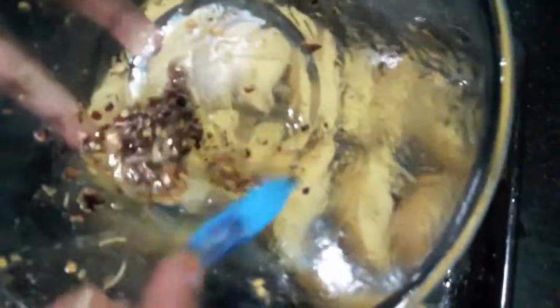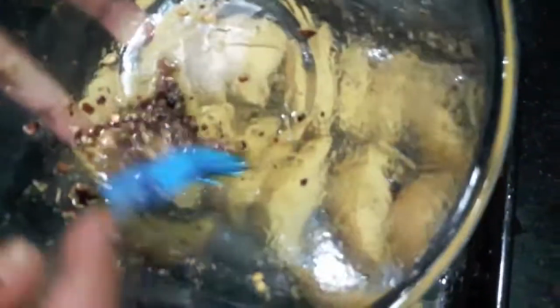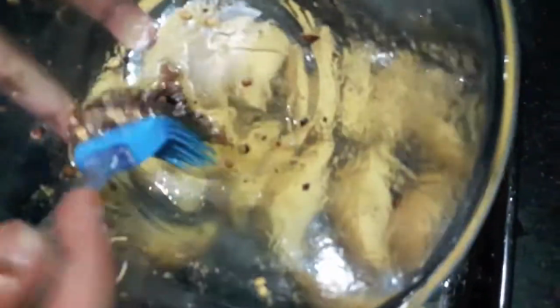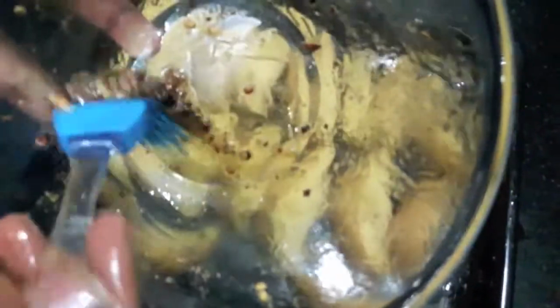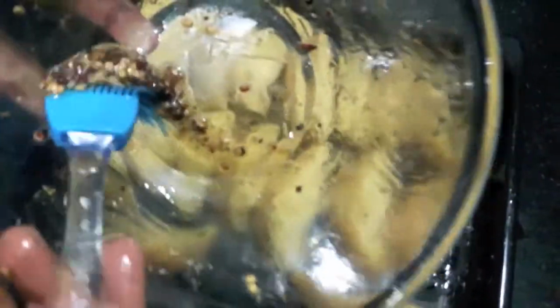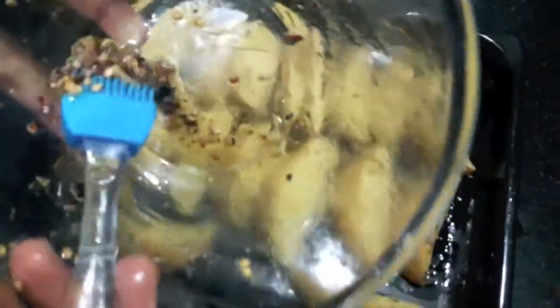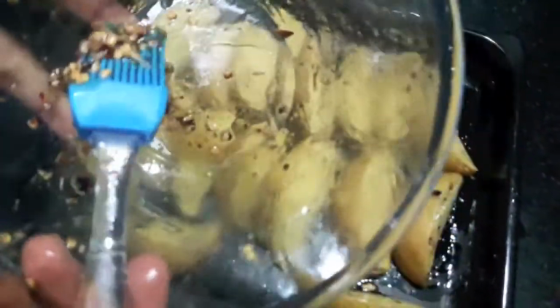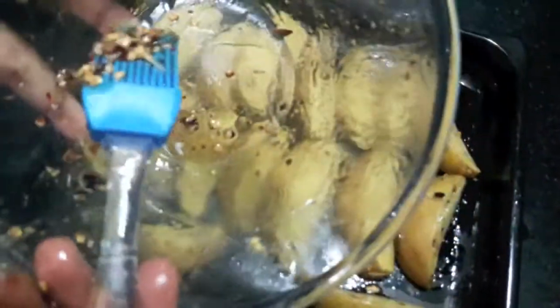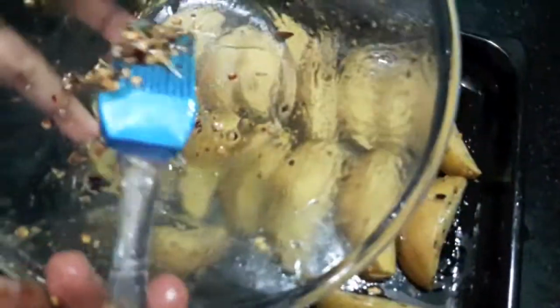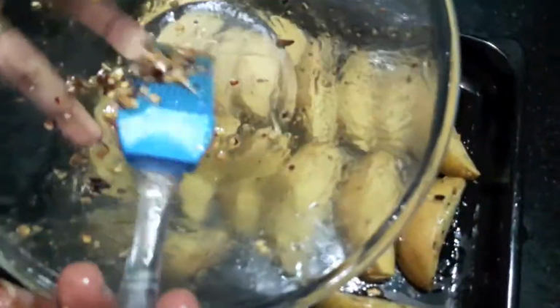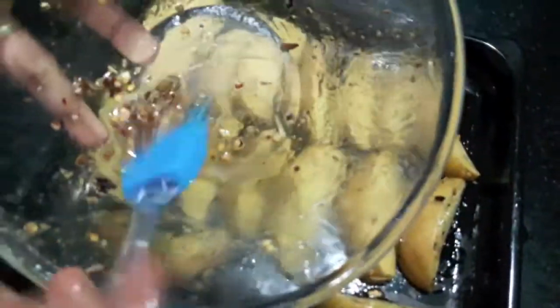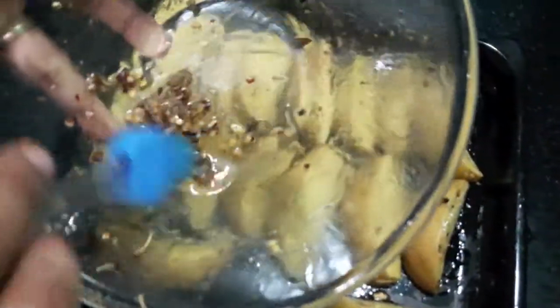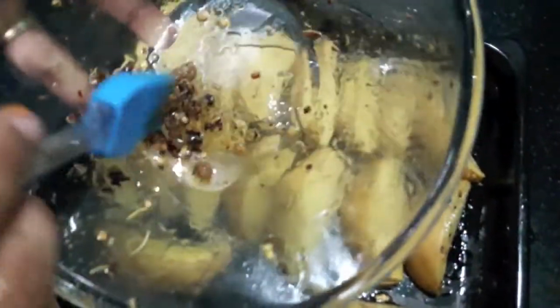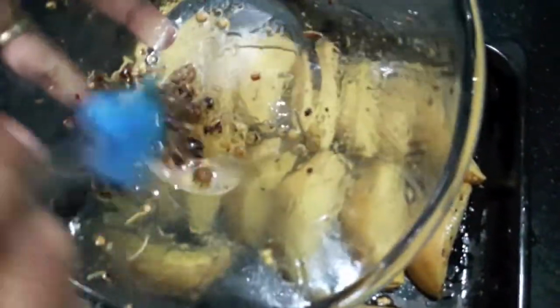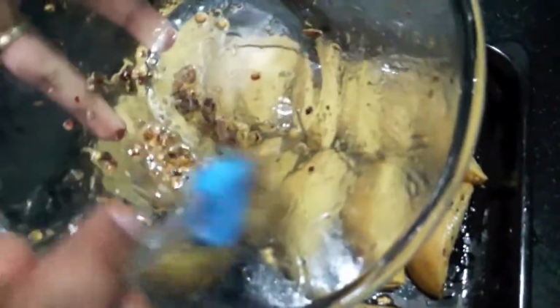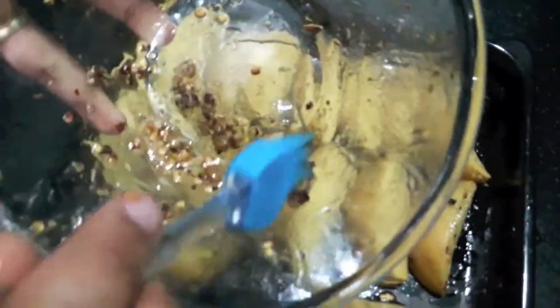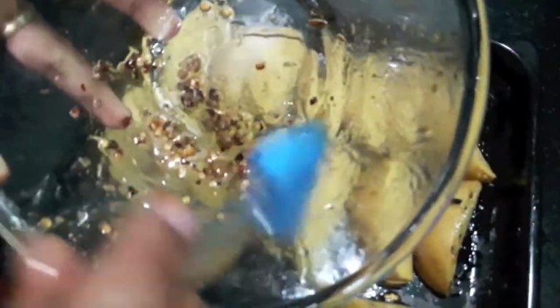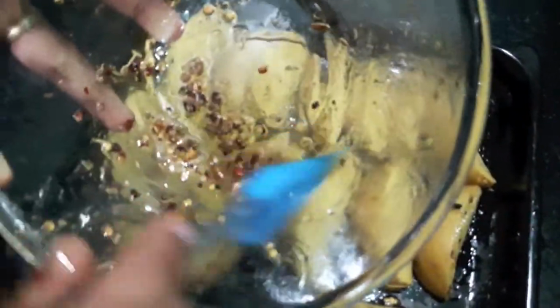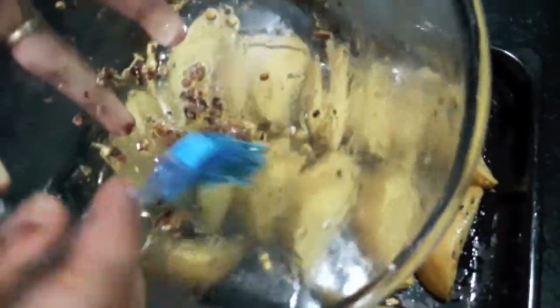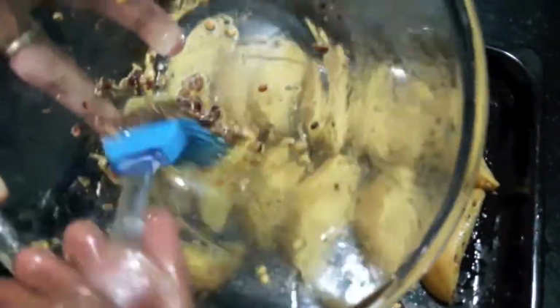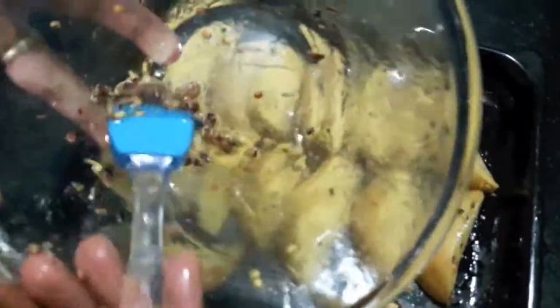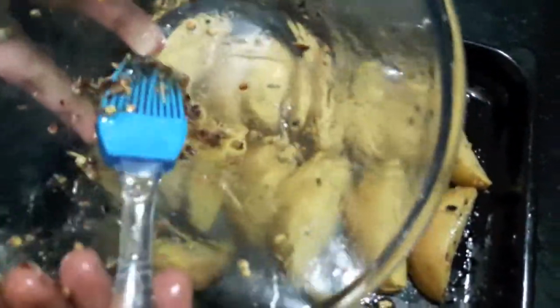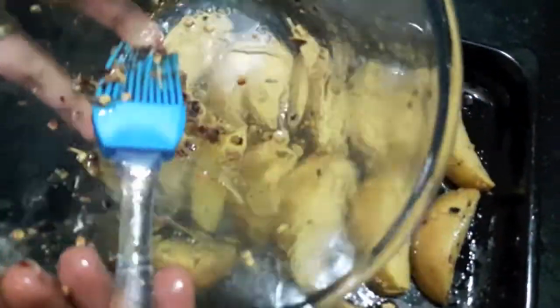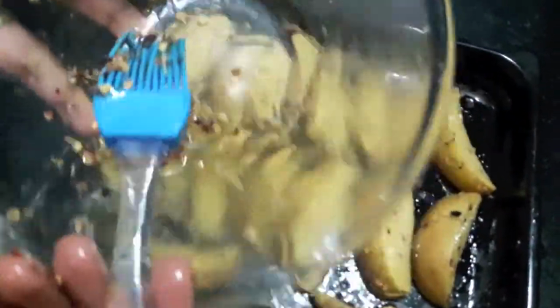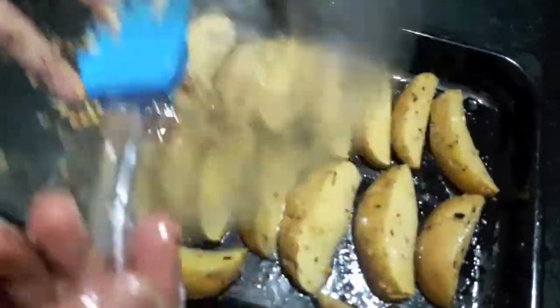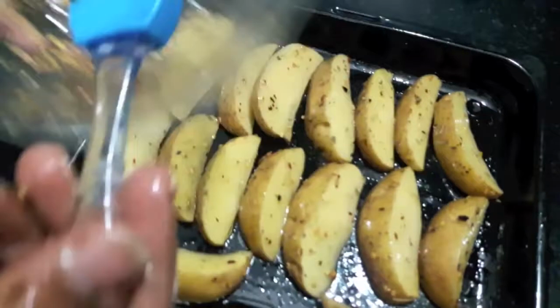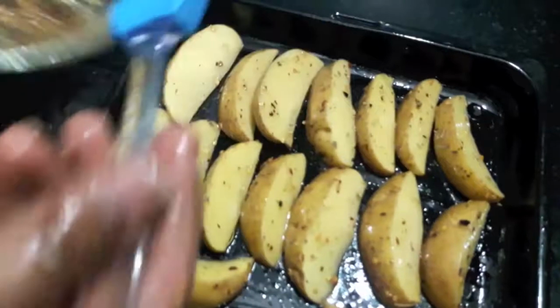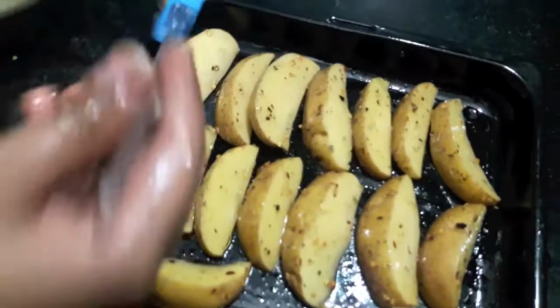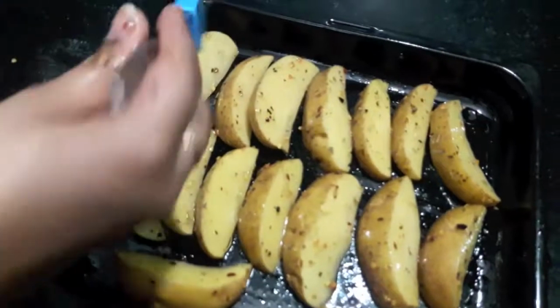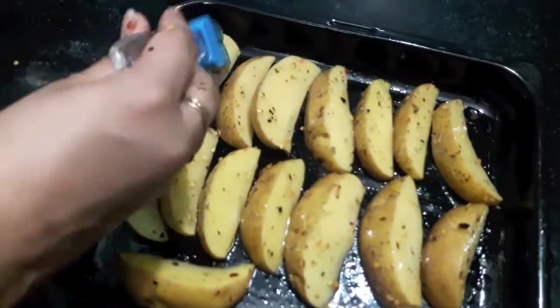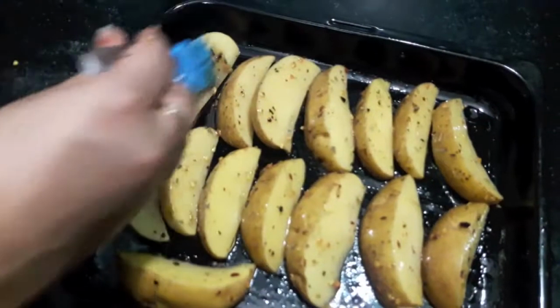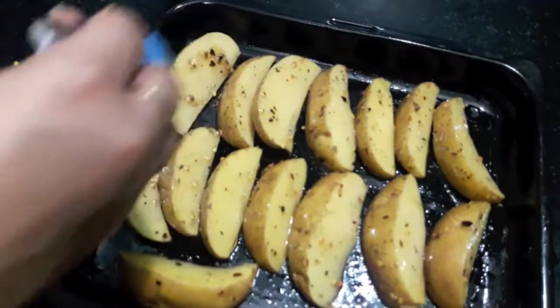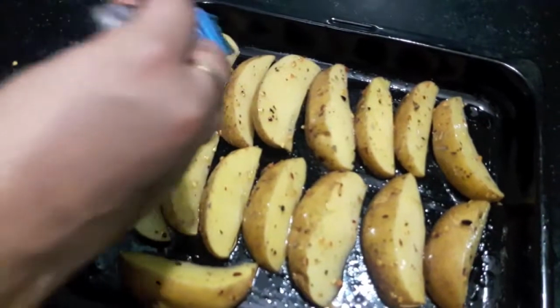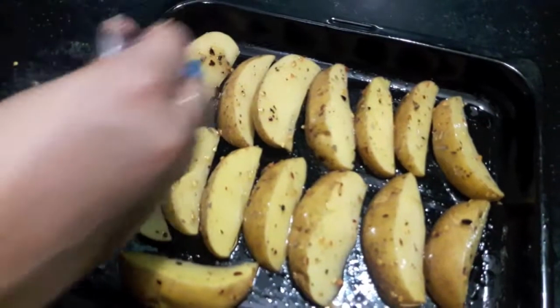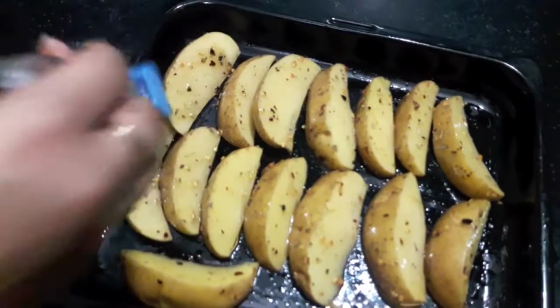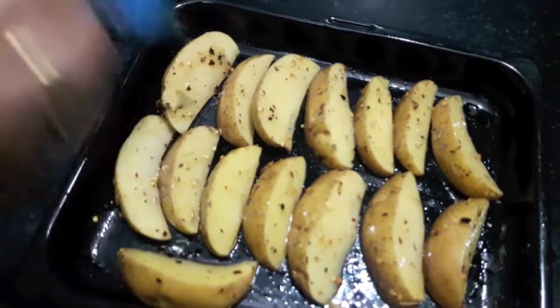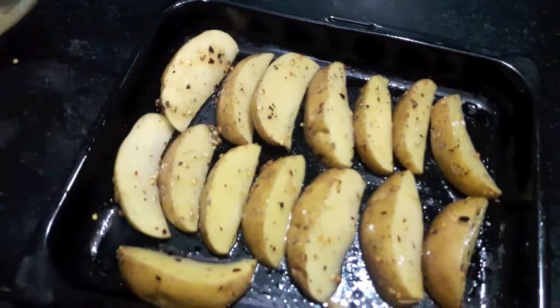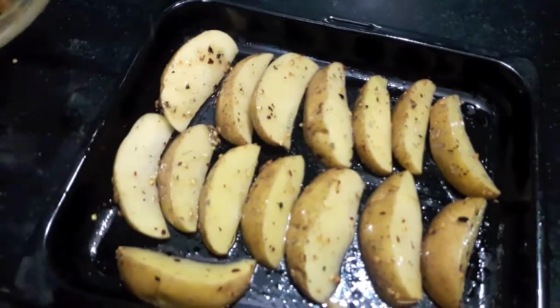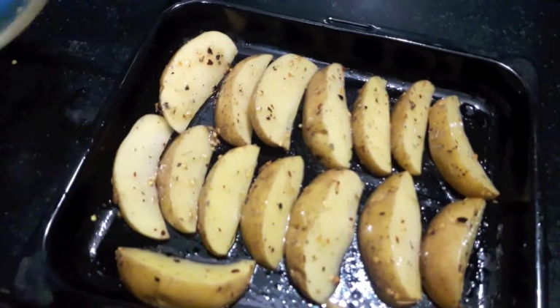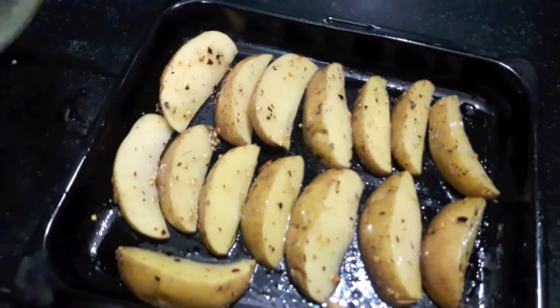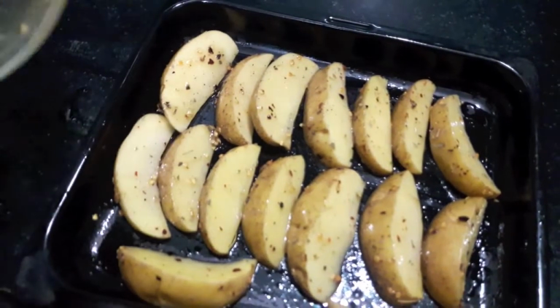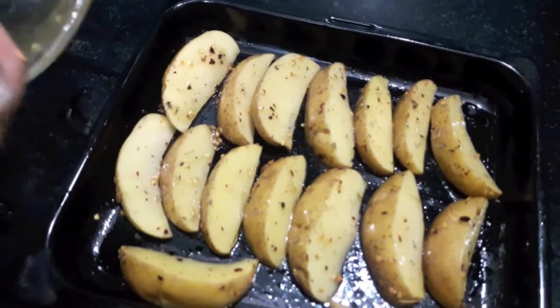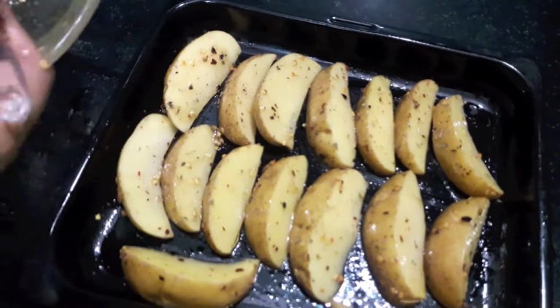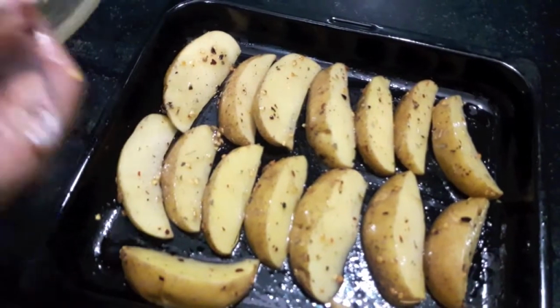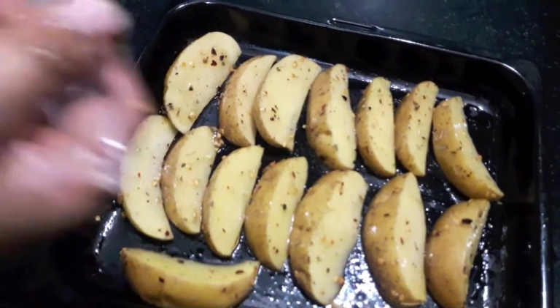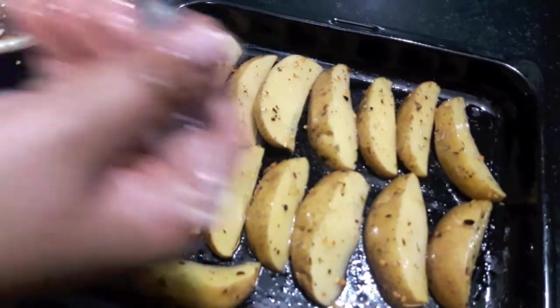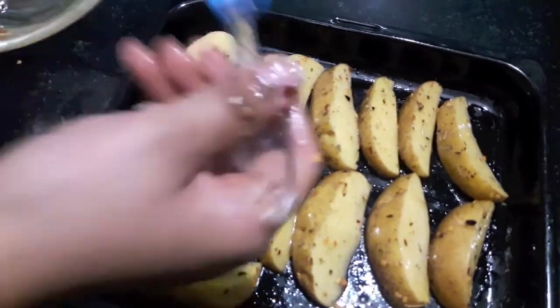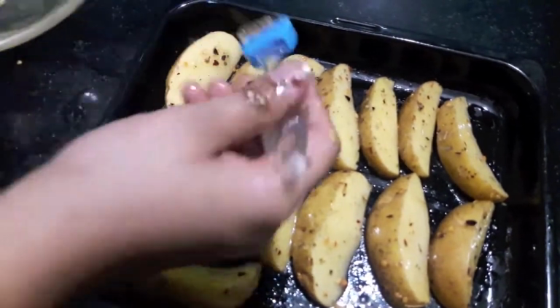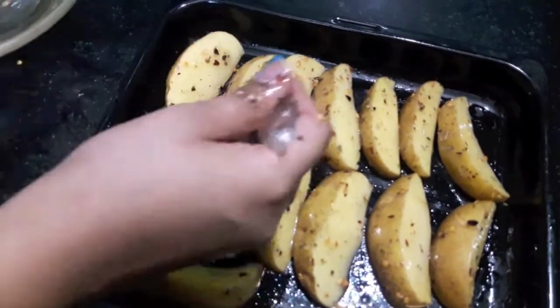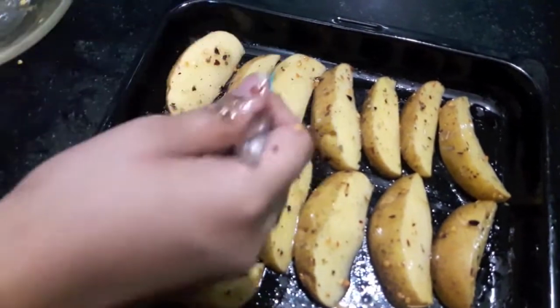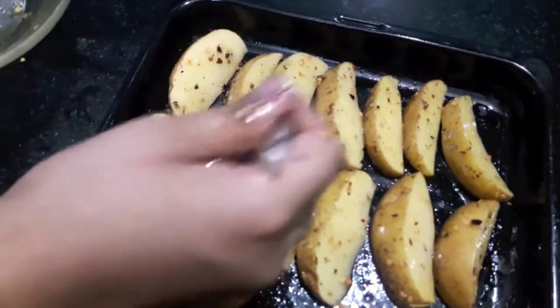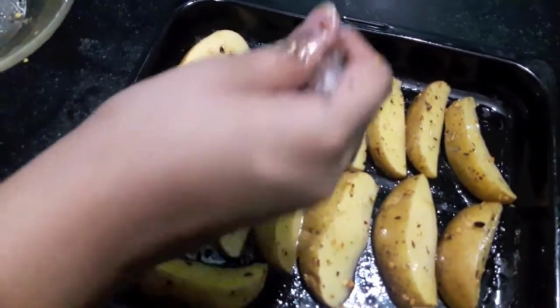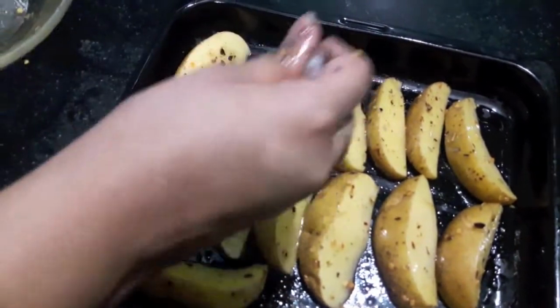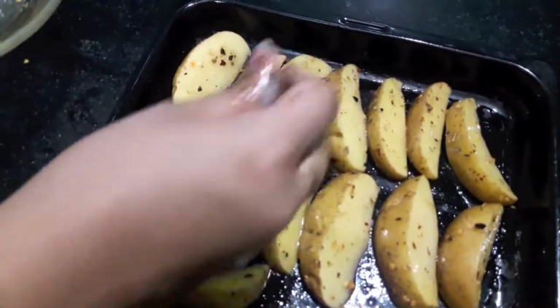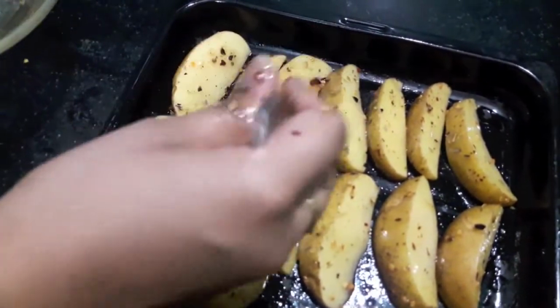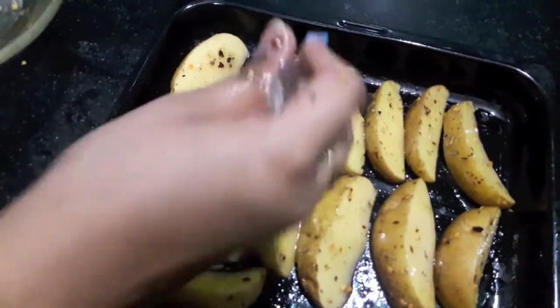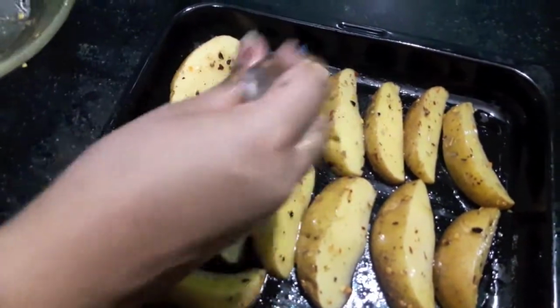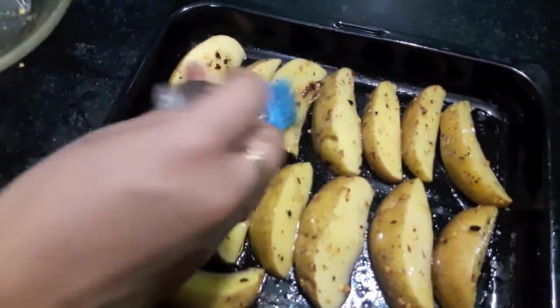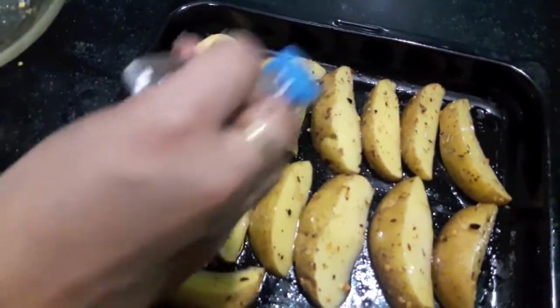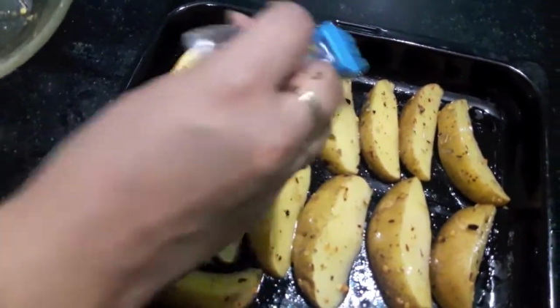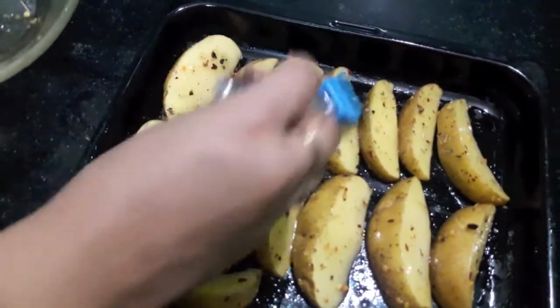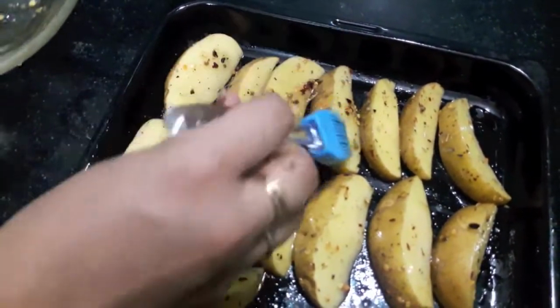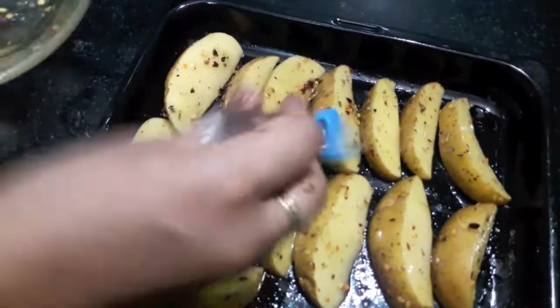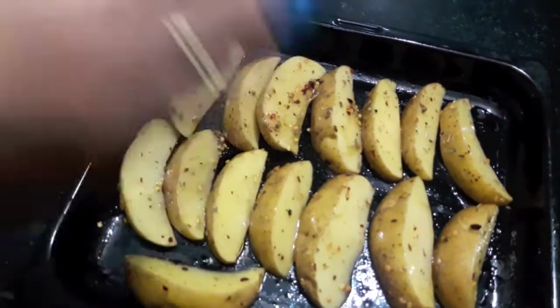We have some leftover dressing — we'll apply it over the veggies.